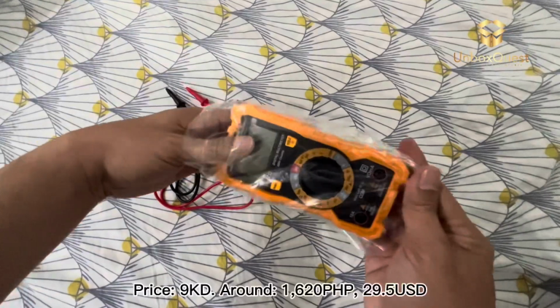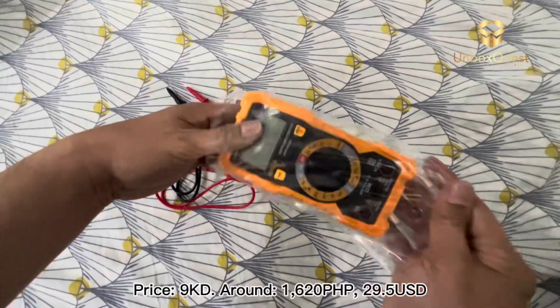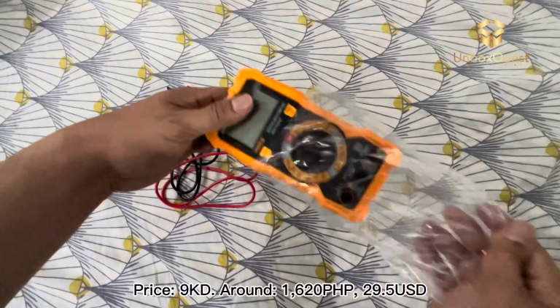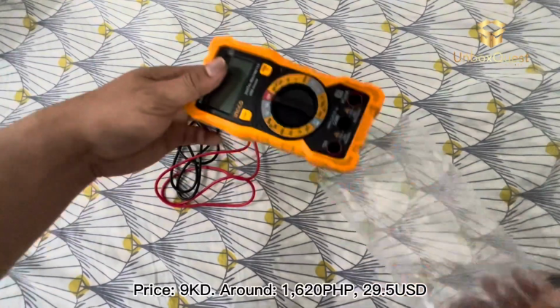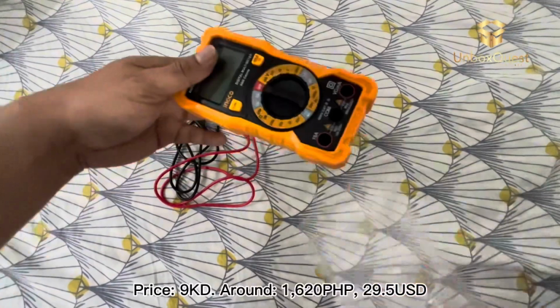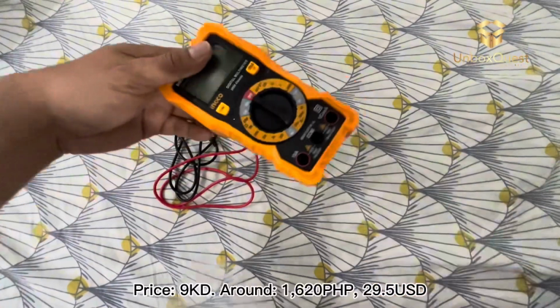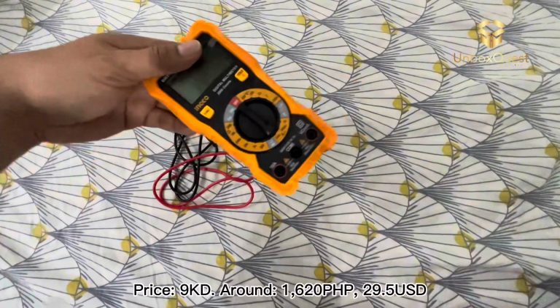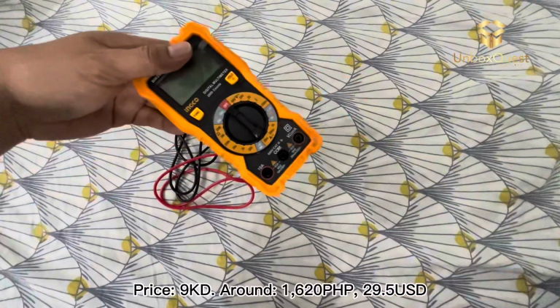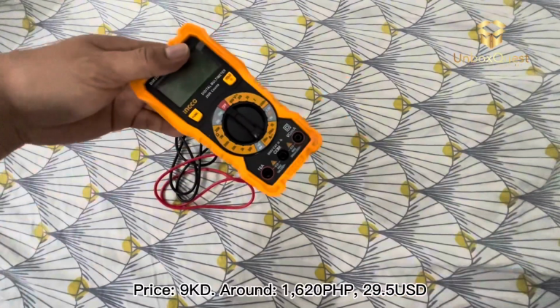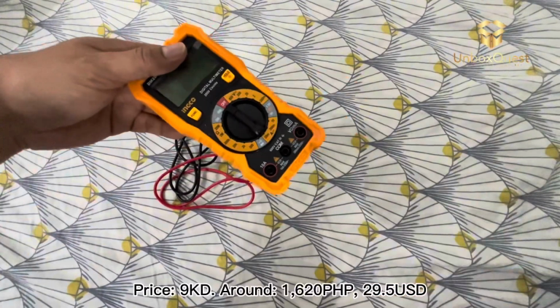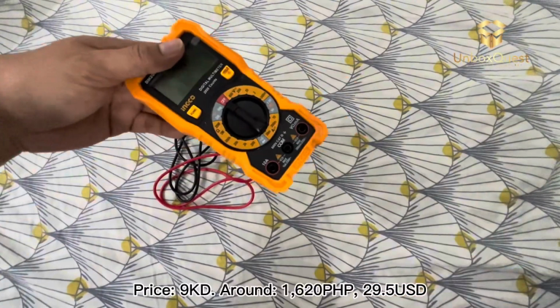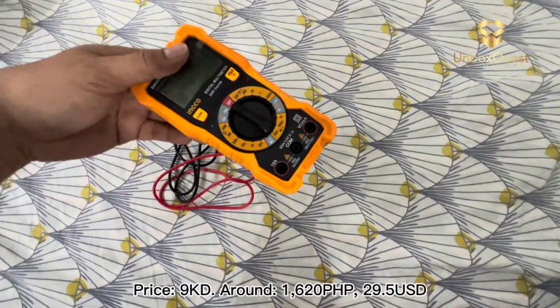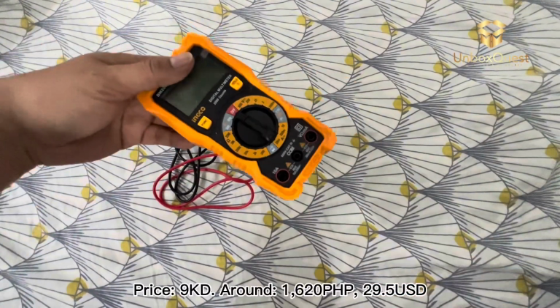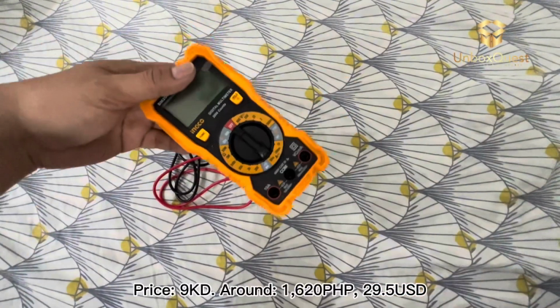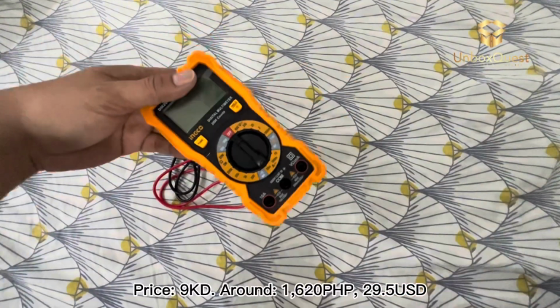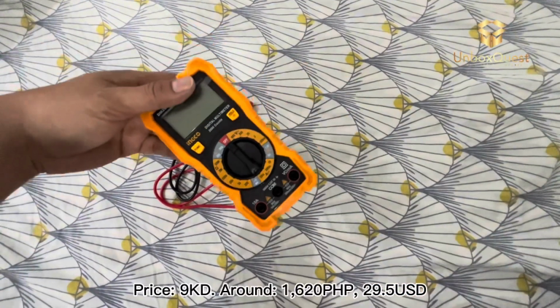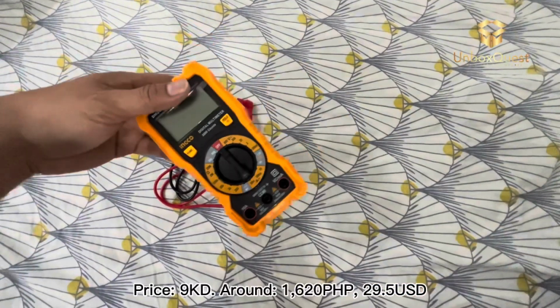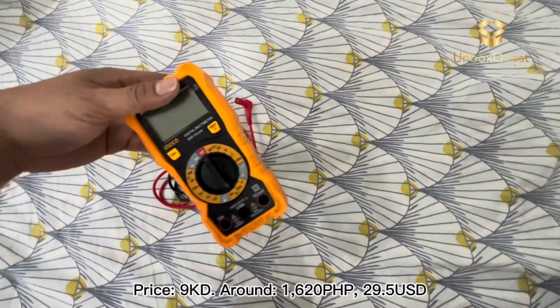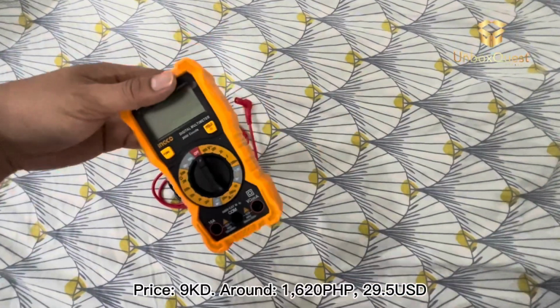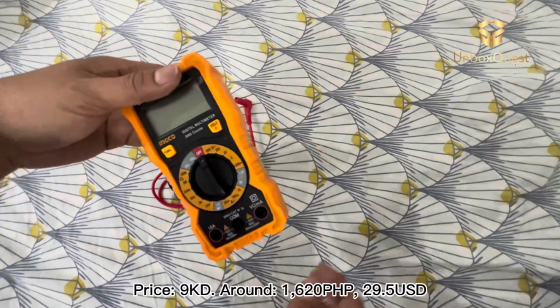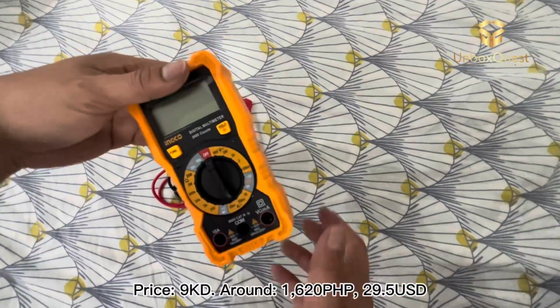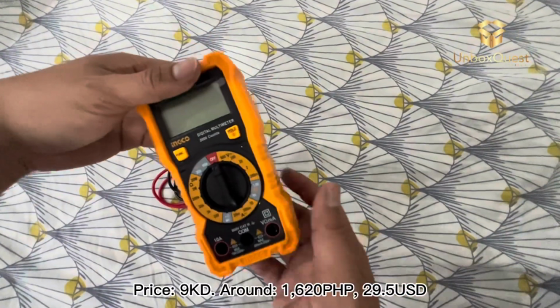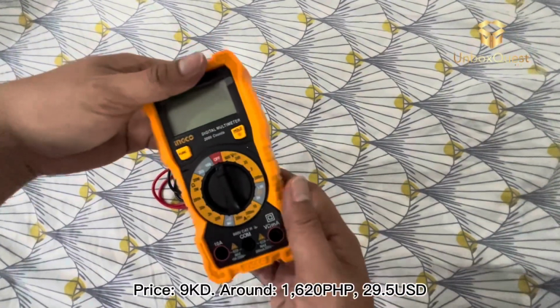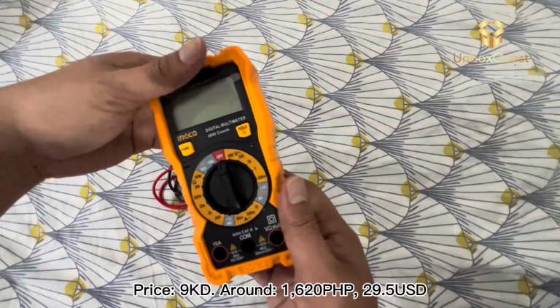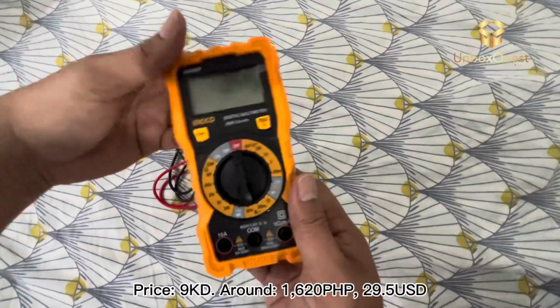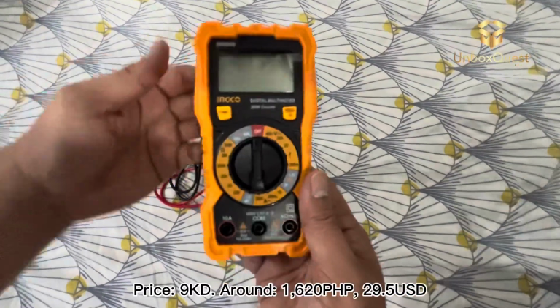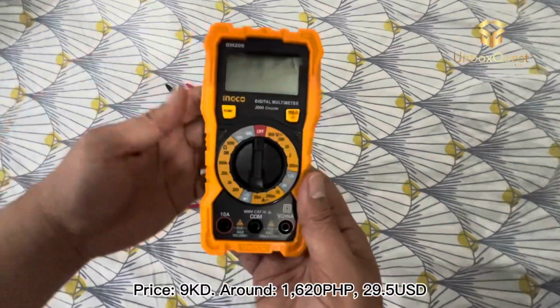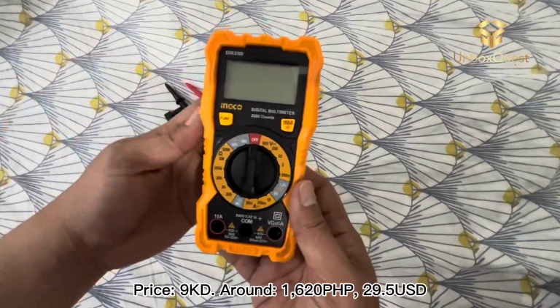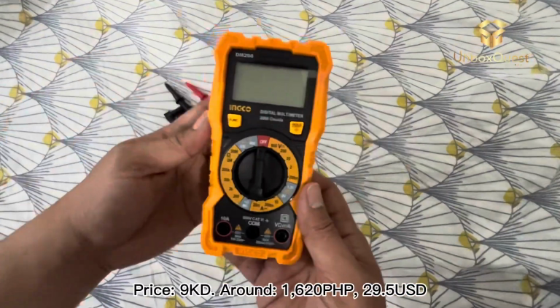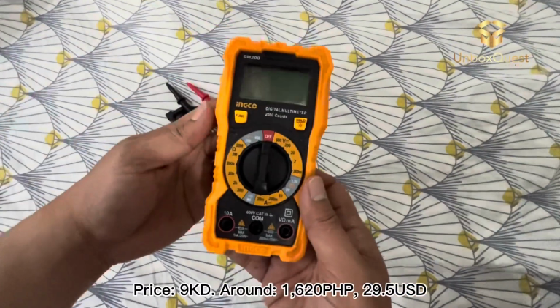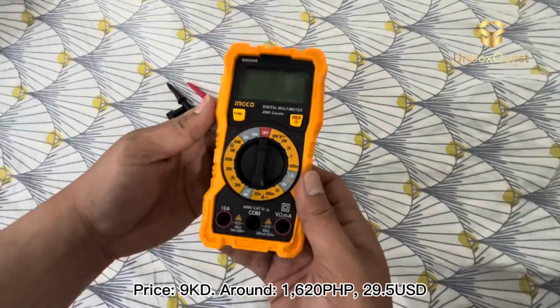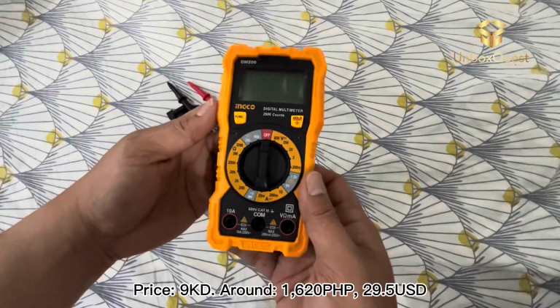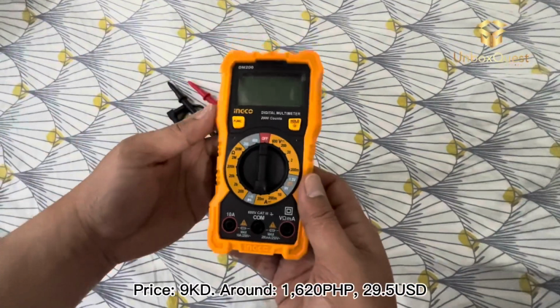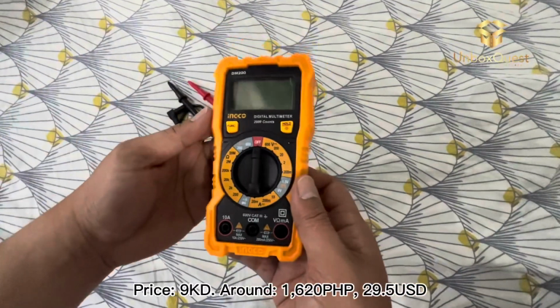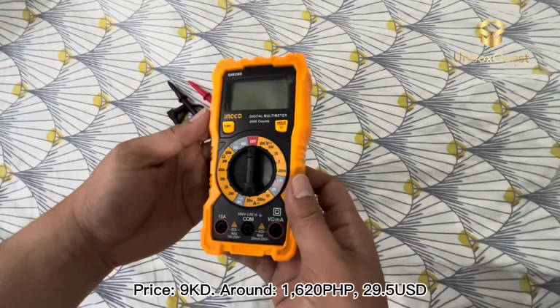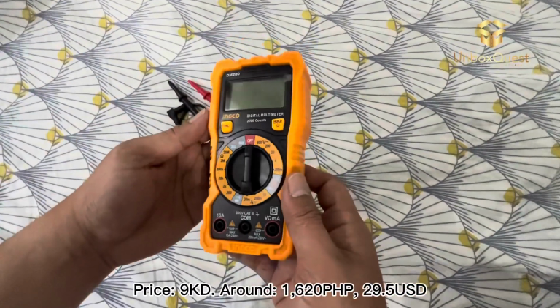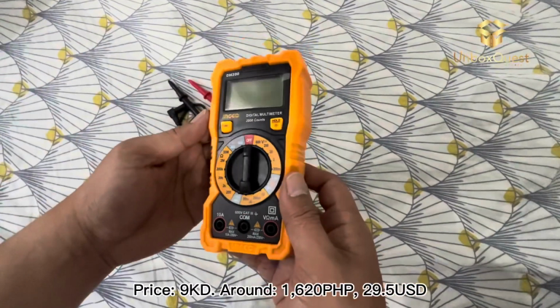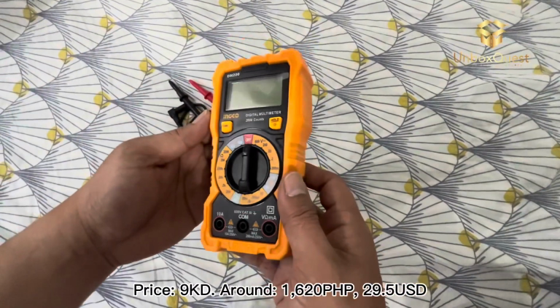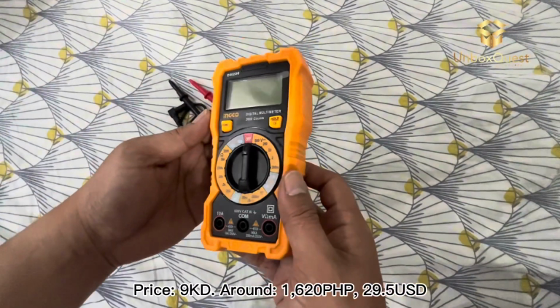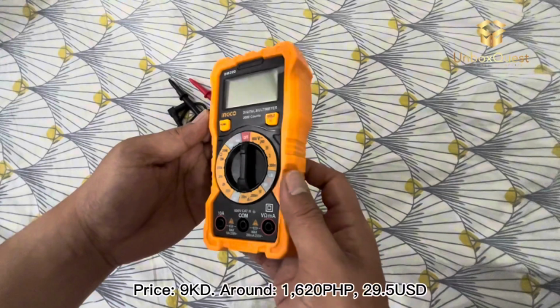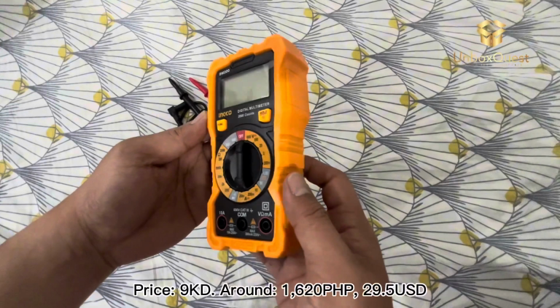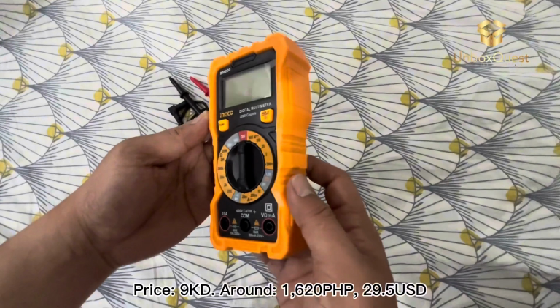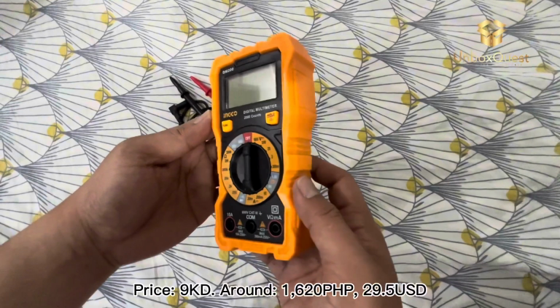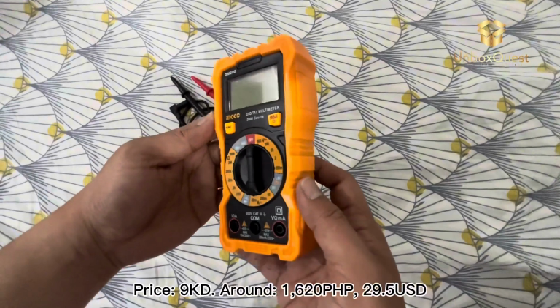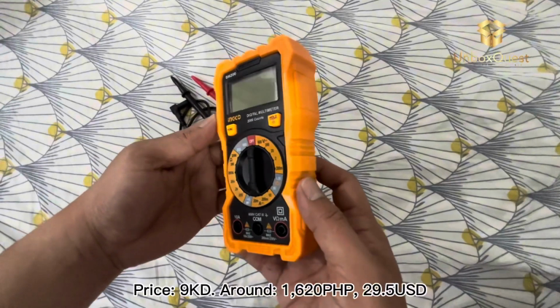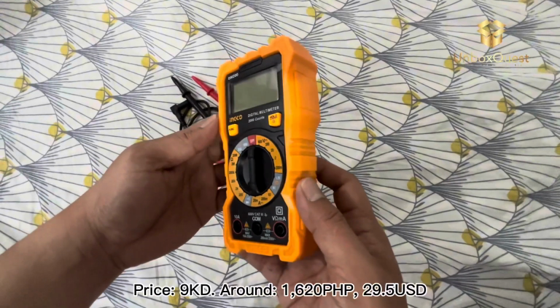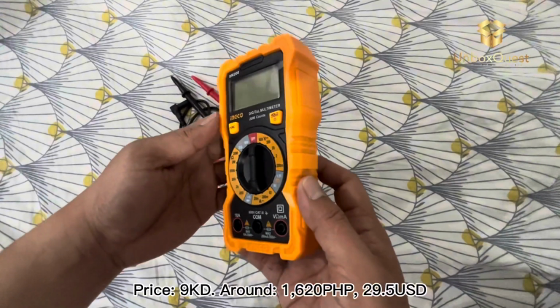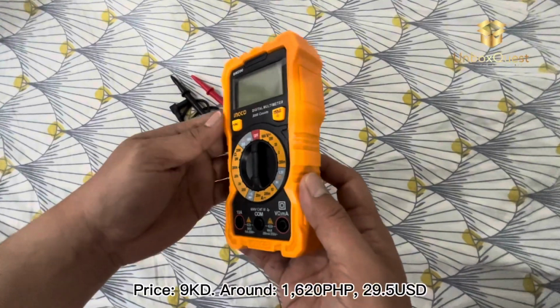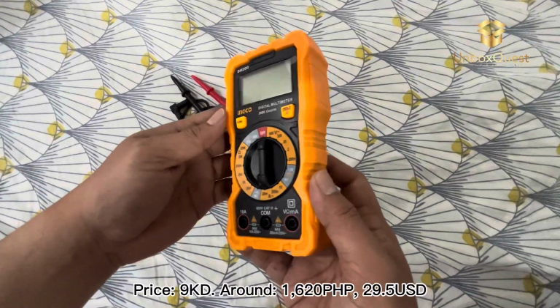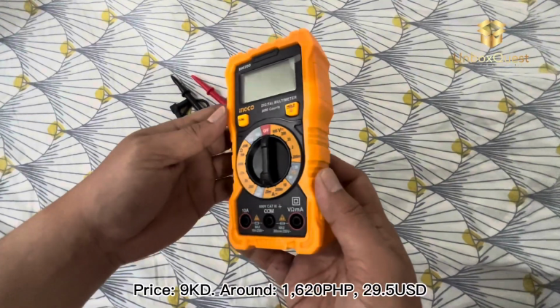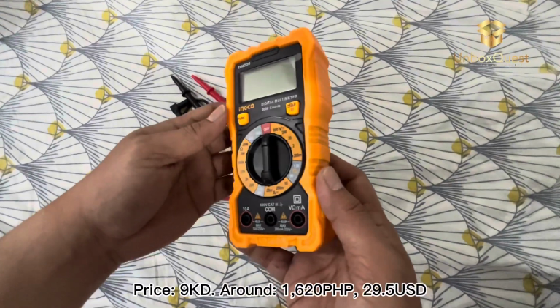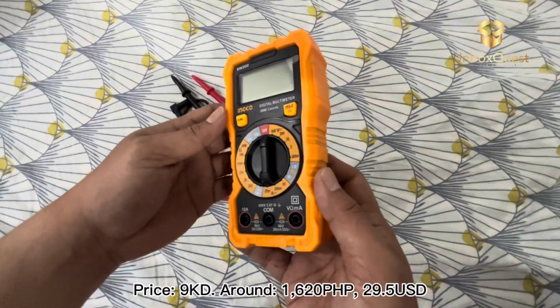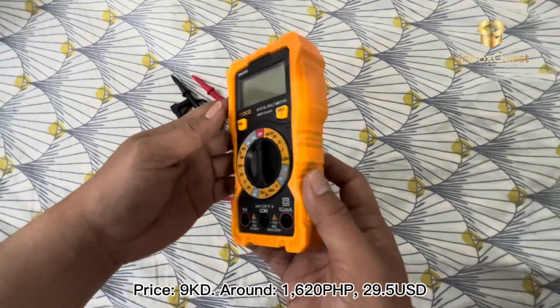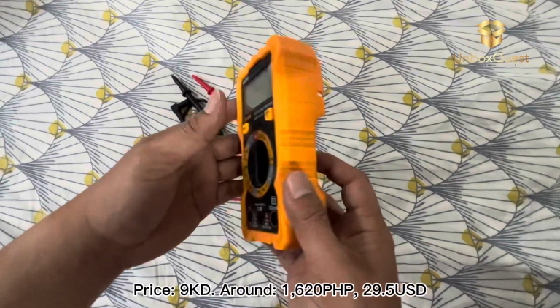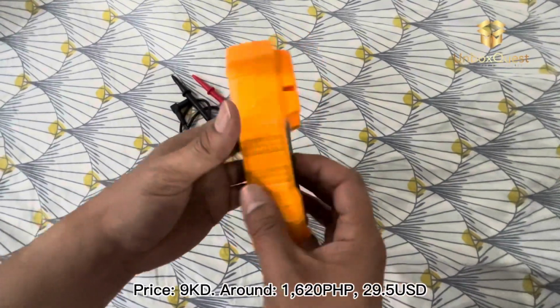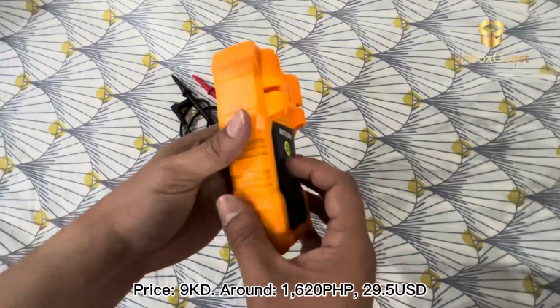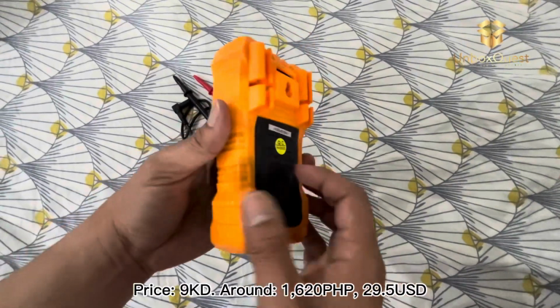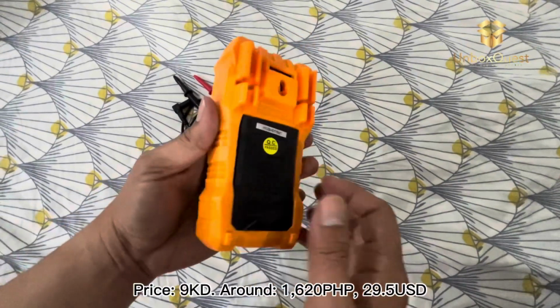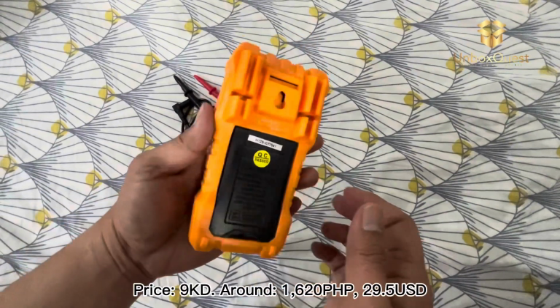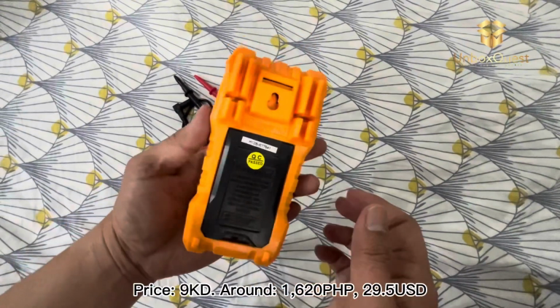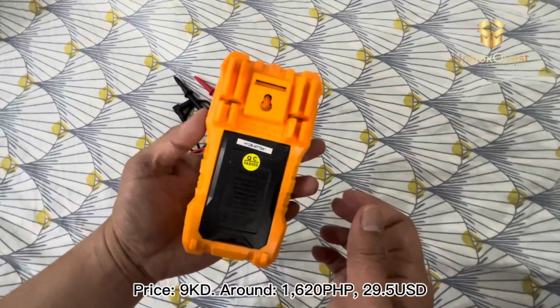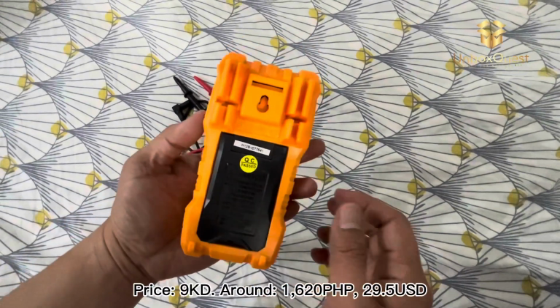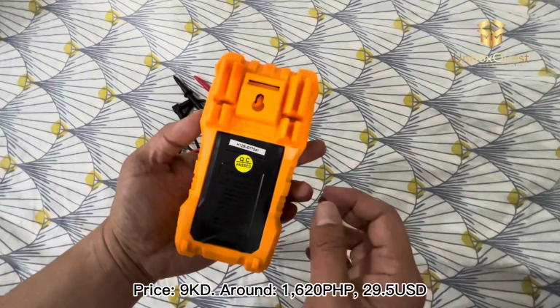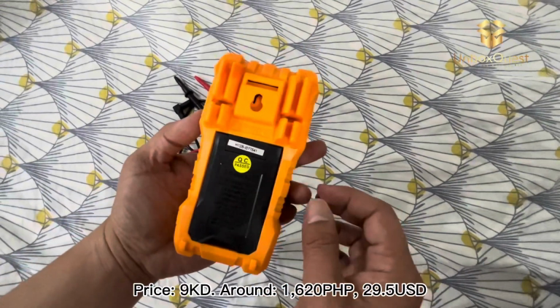Price: 9KD, around 1,620 Philippine pesos, $29.50.